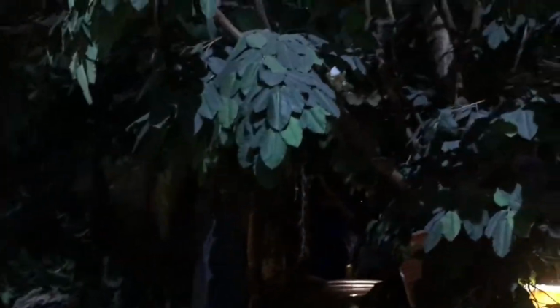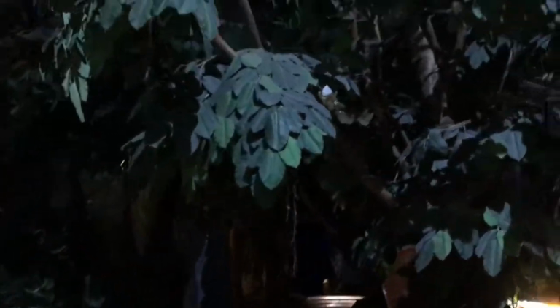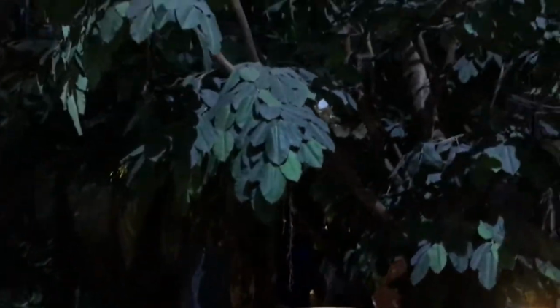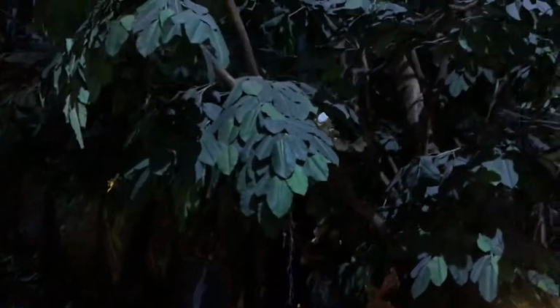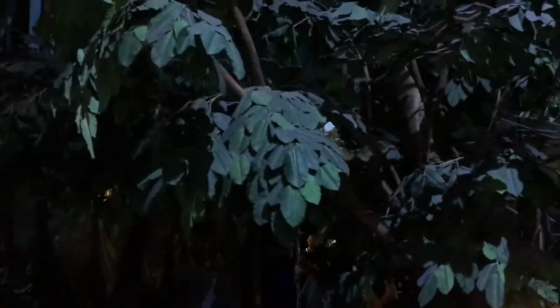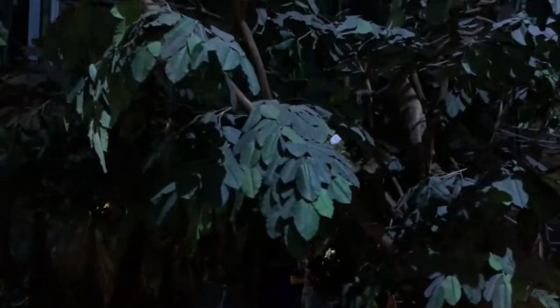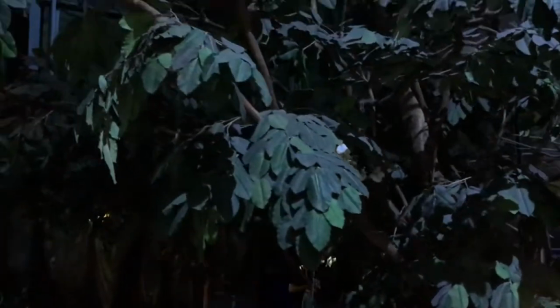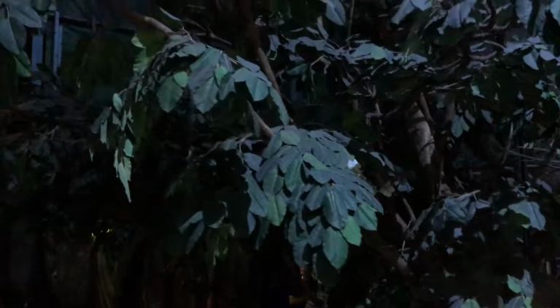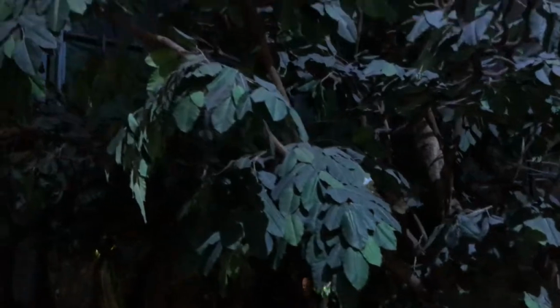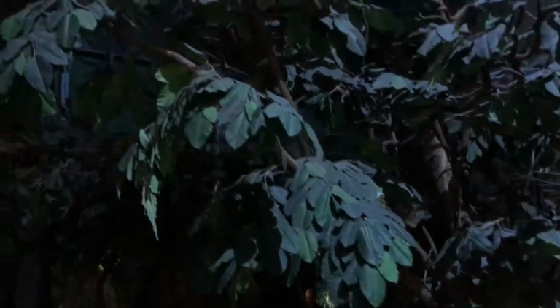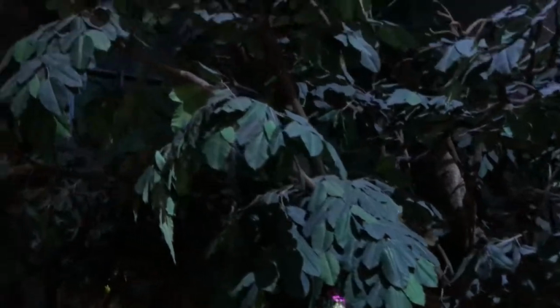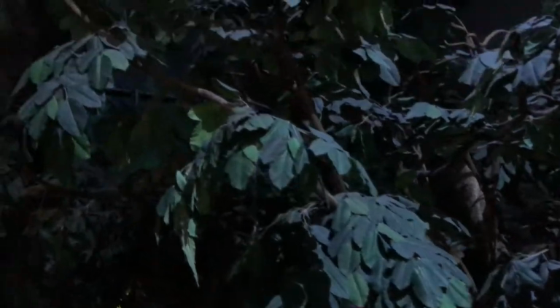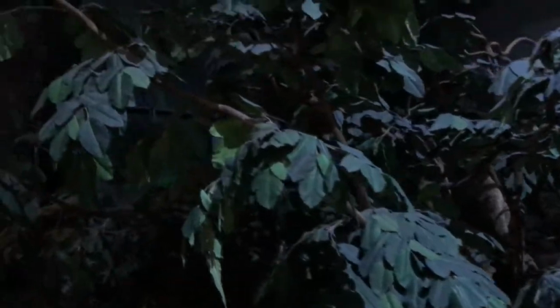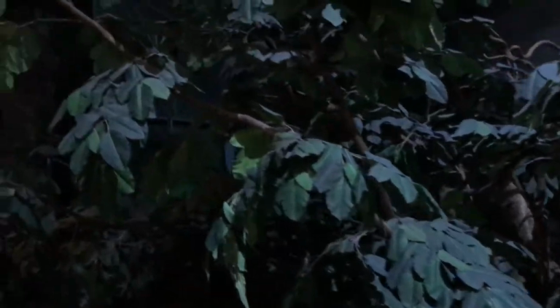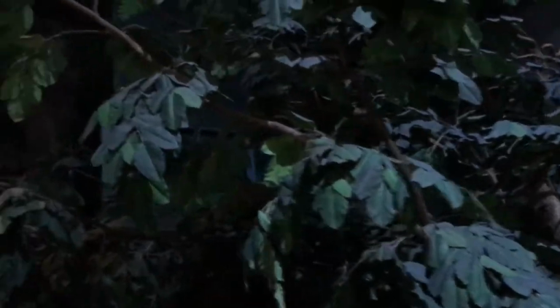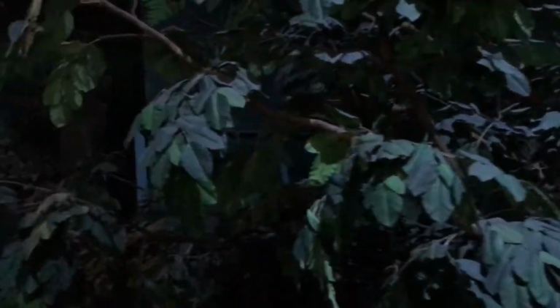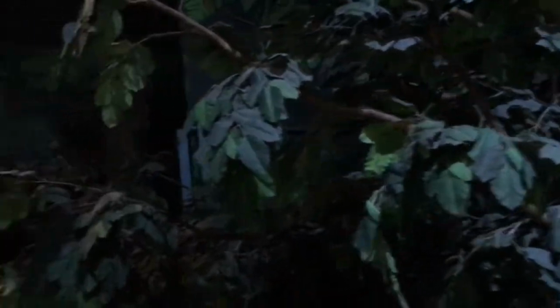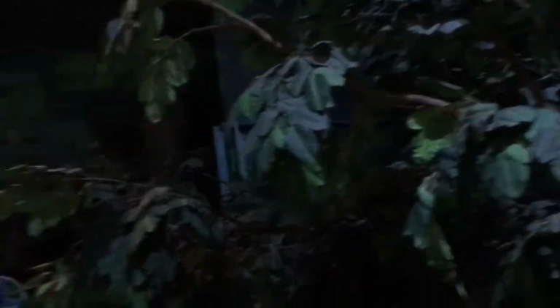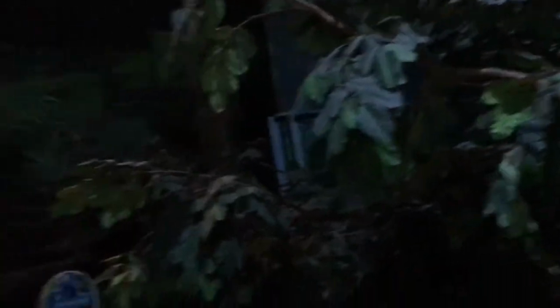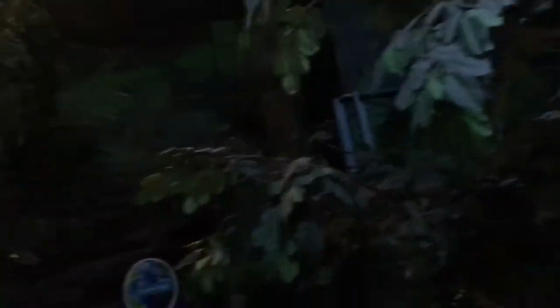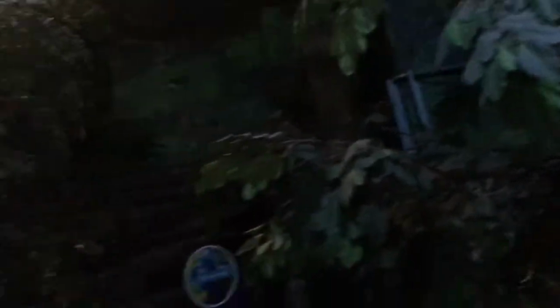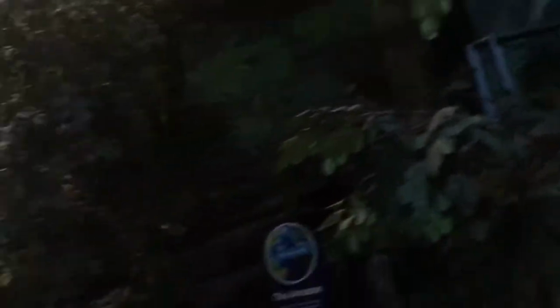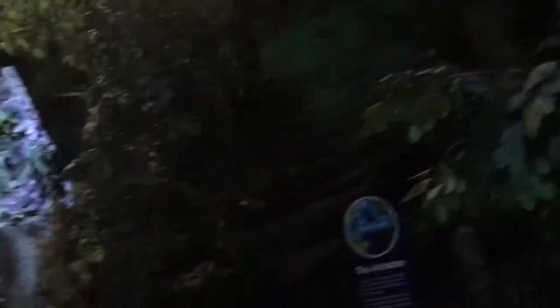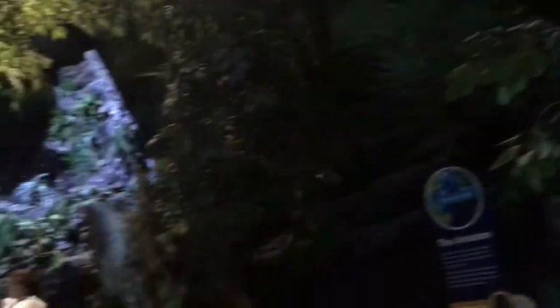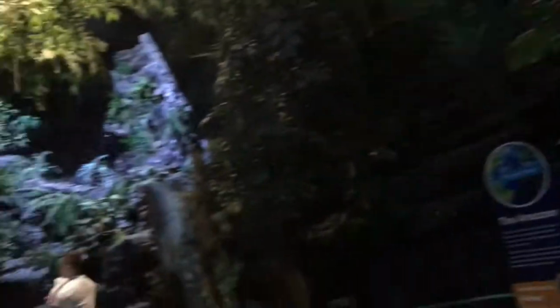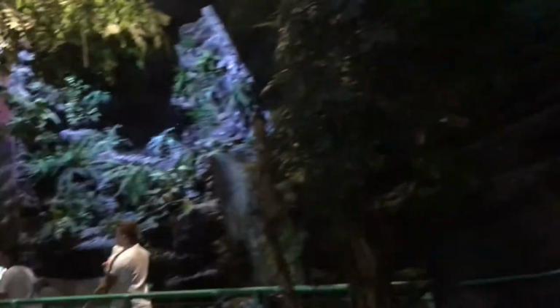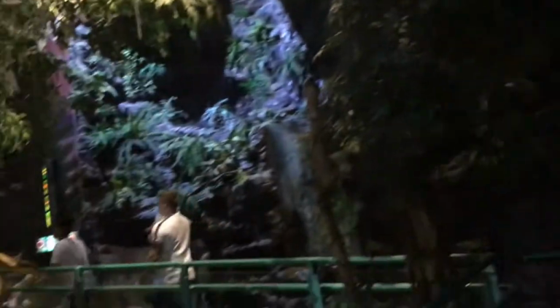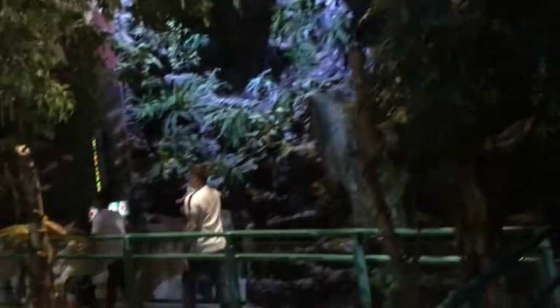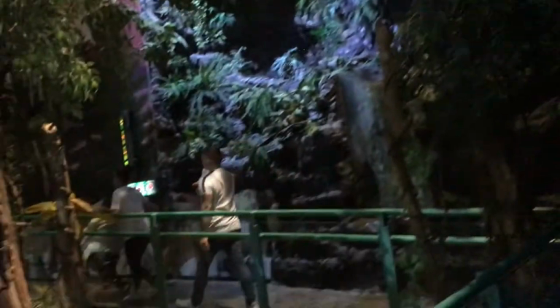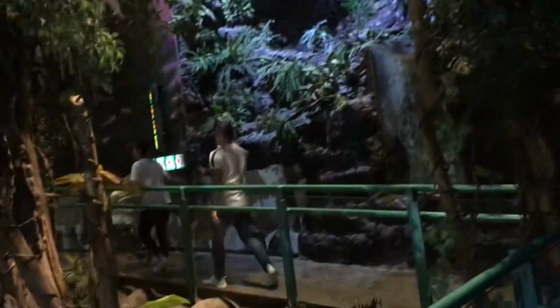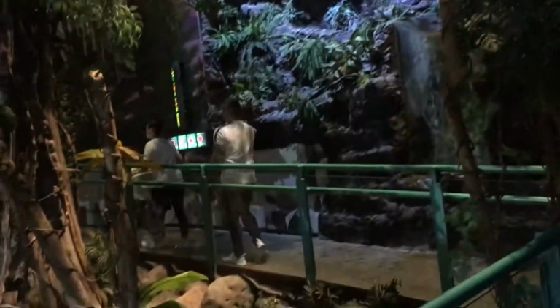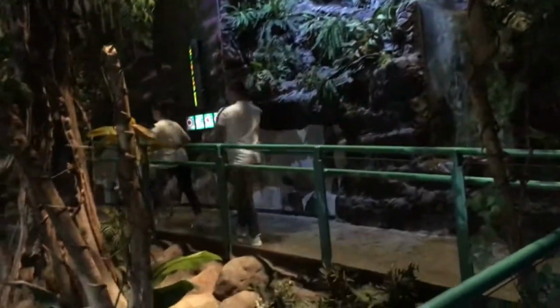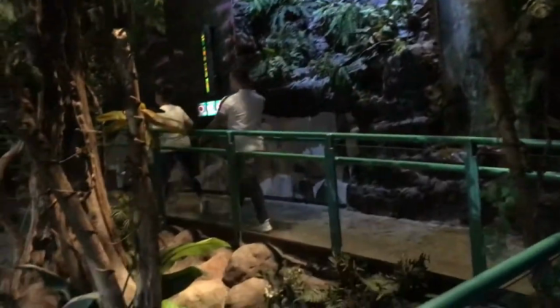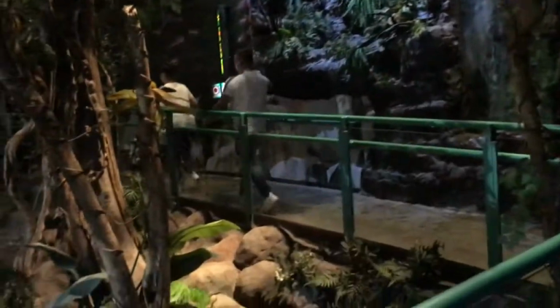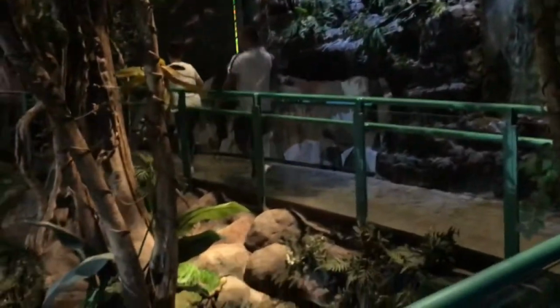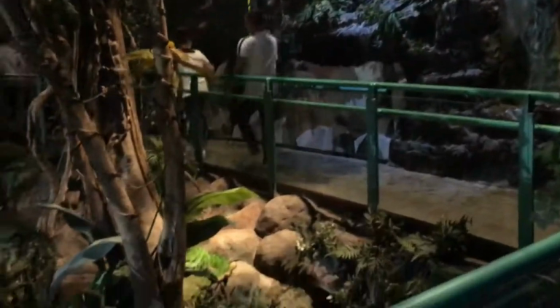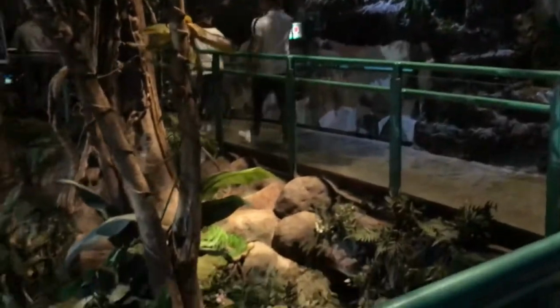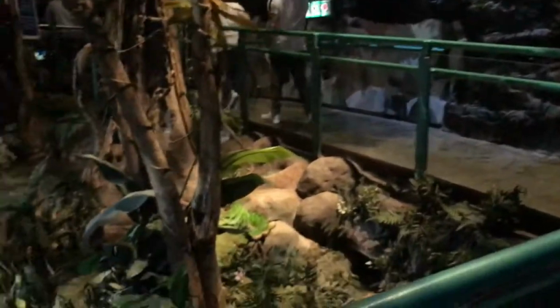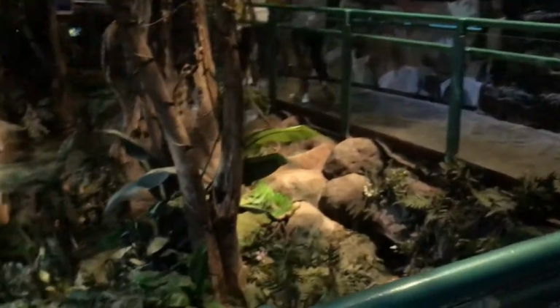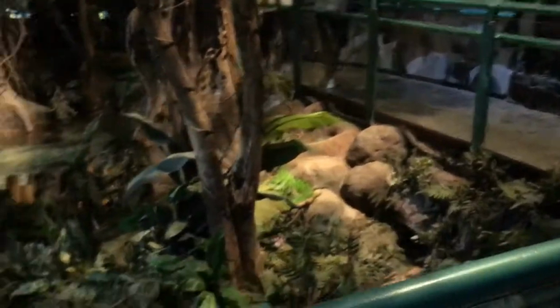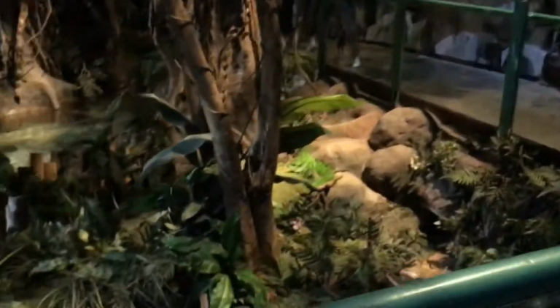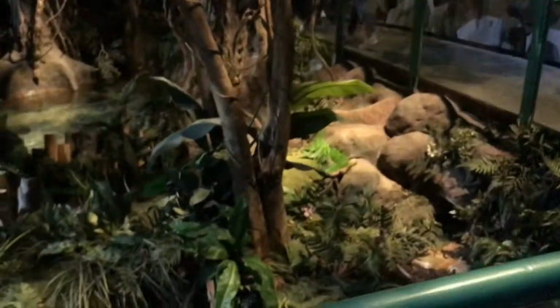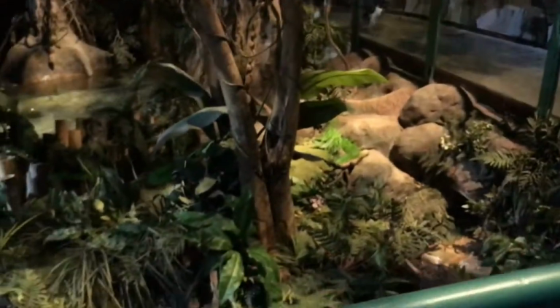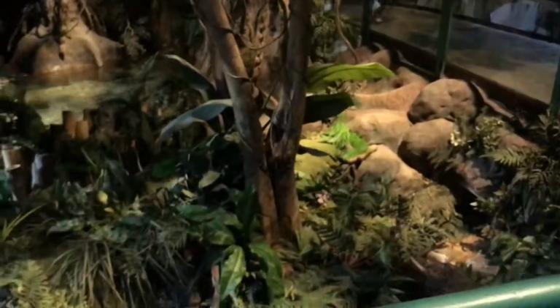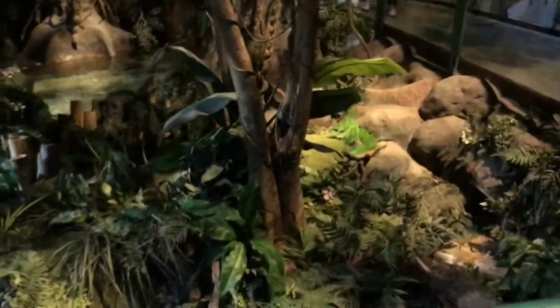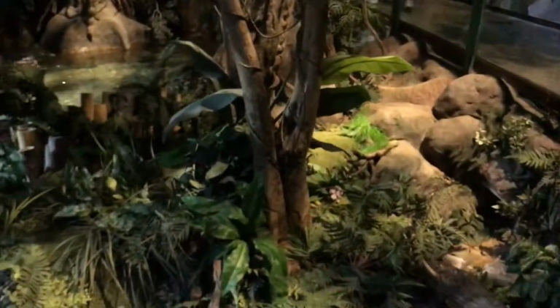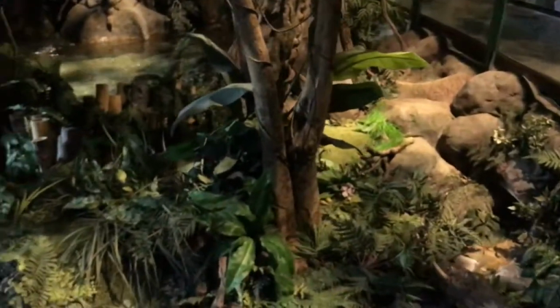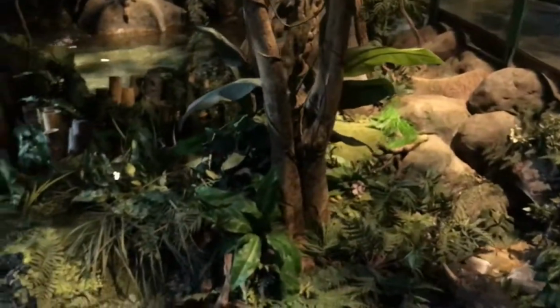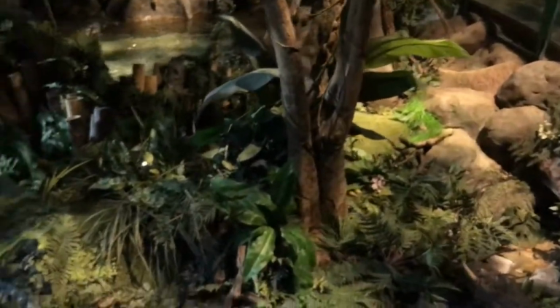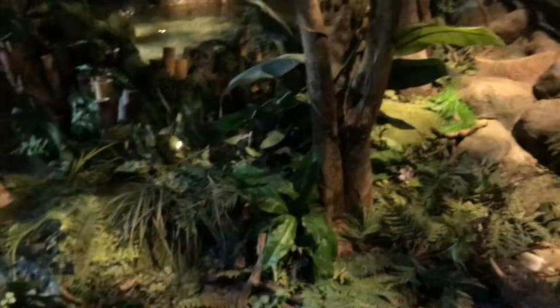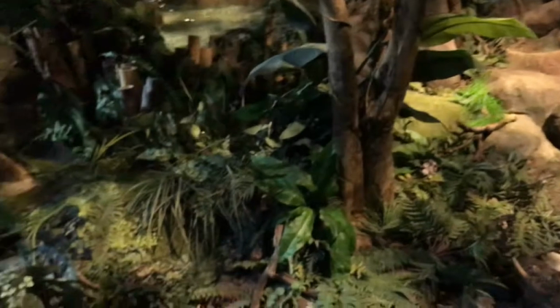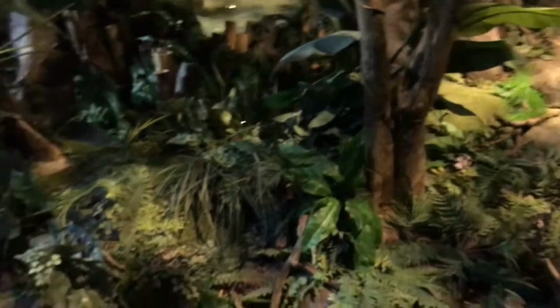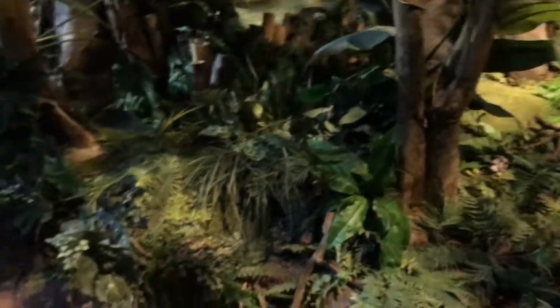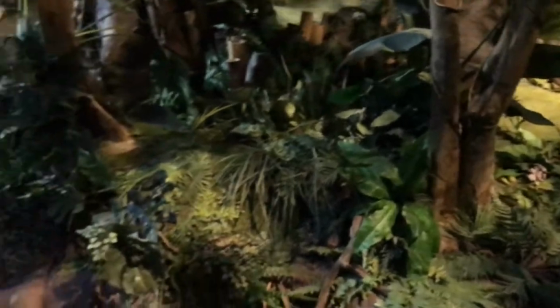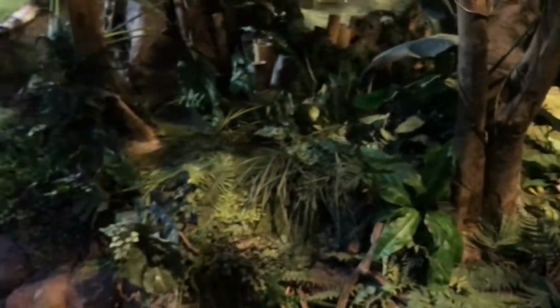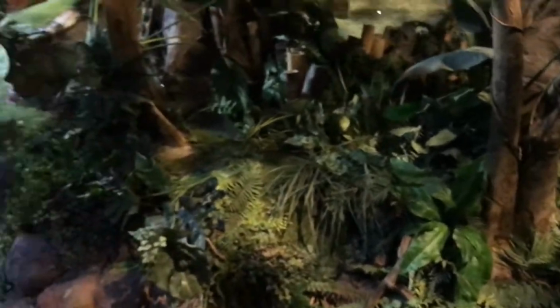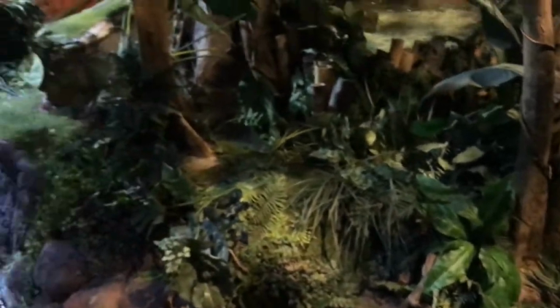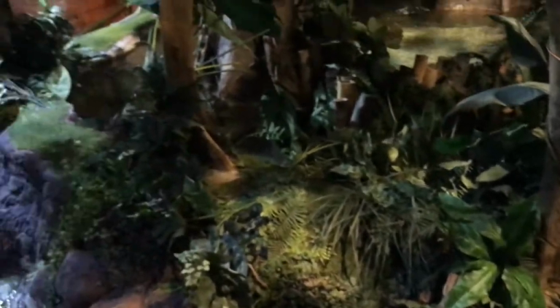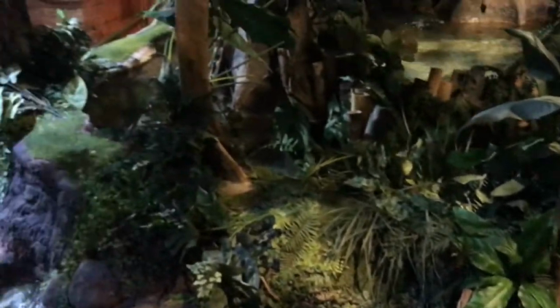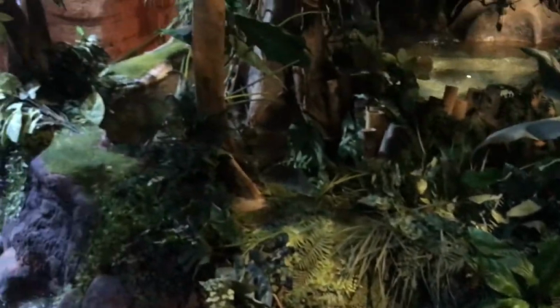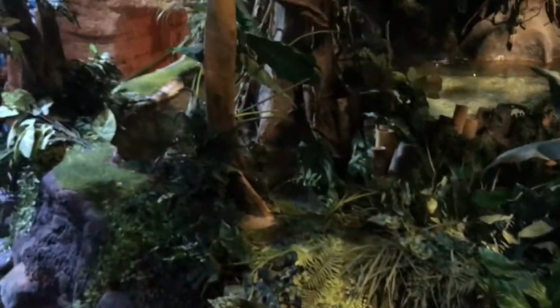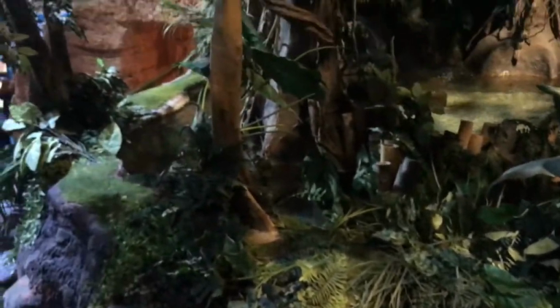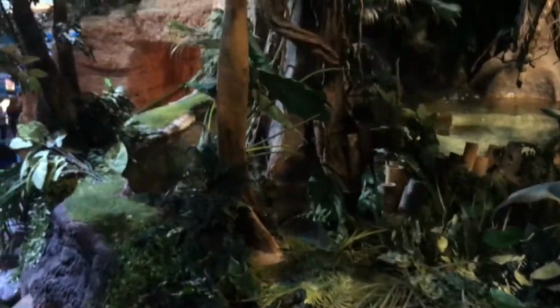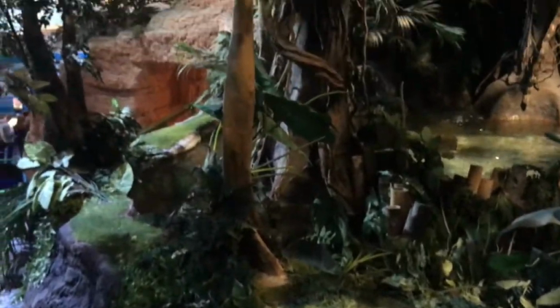We then headed over to another part of the aquarium which was the Amazon, and you could see all the different types of fish that live in the Amazon.